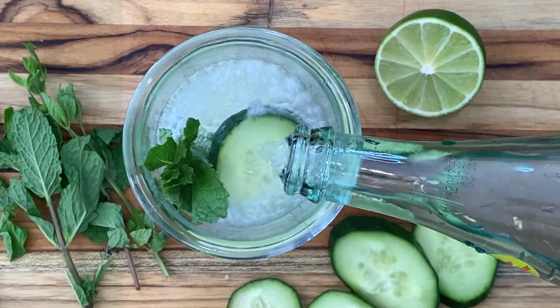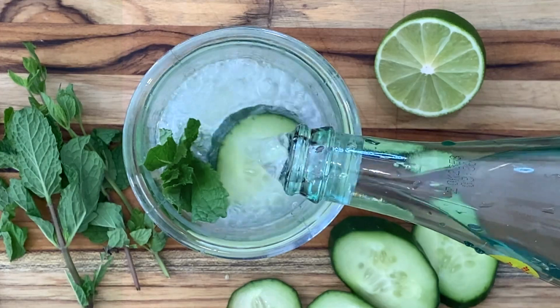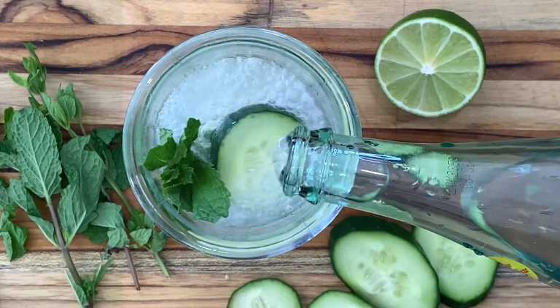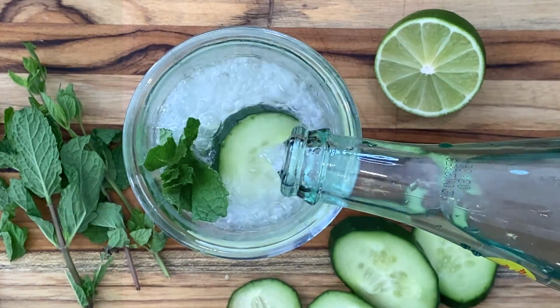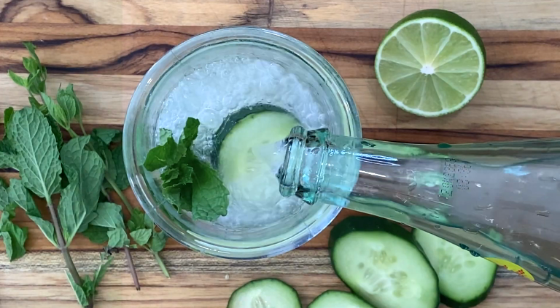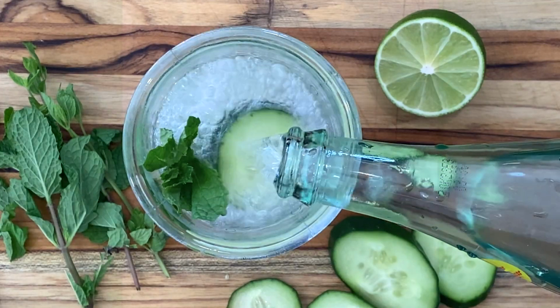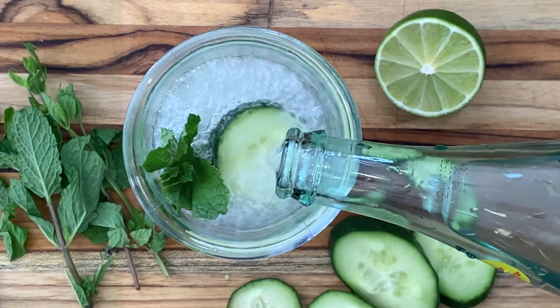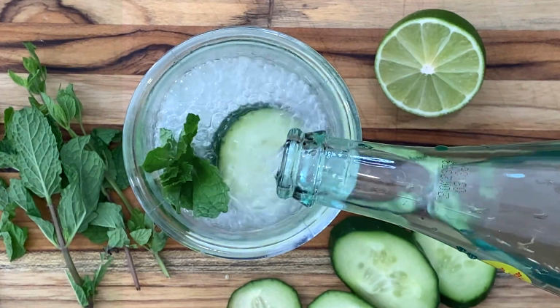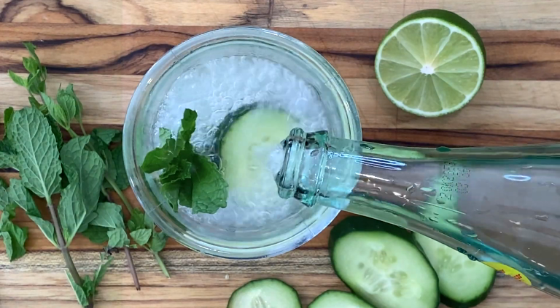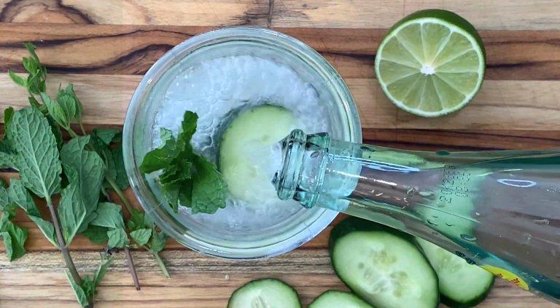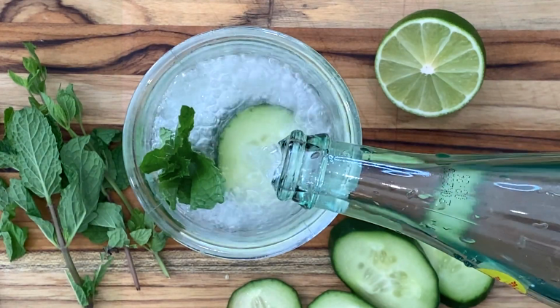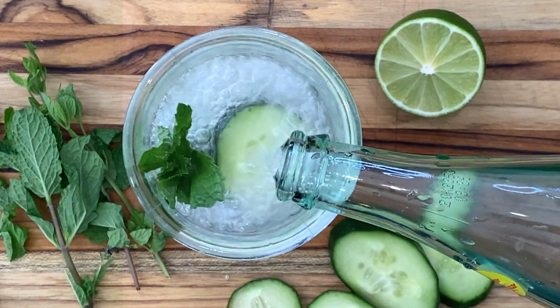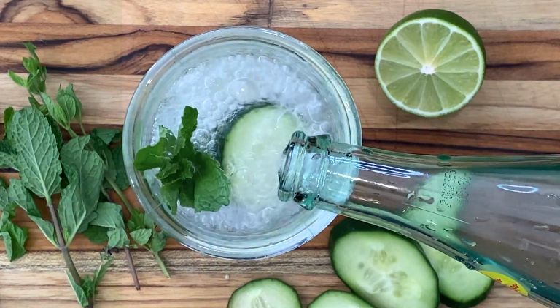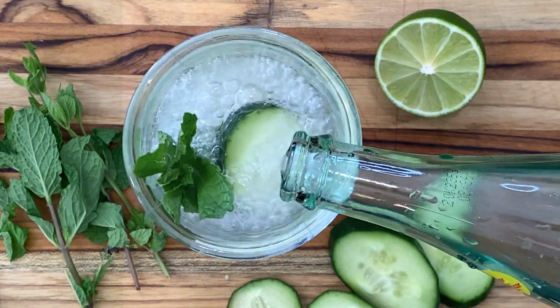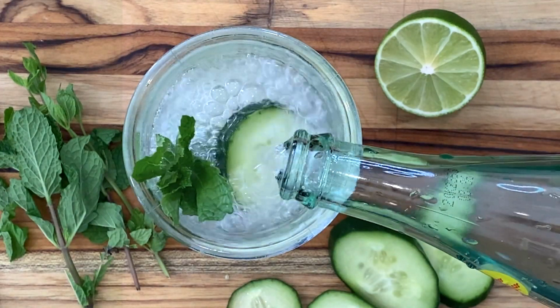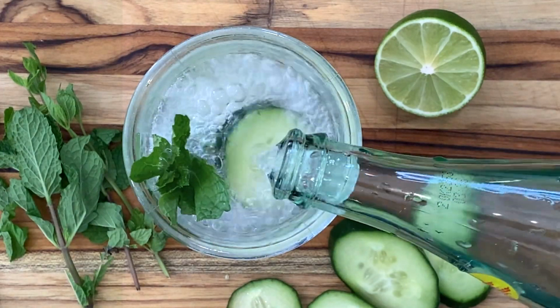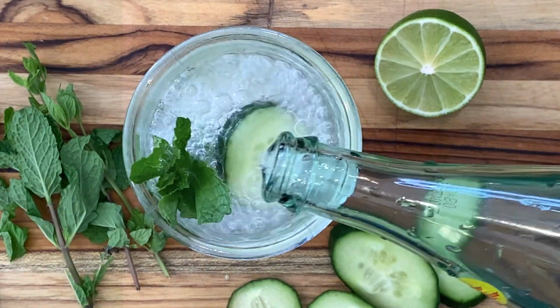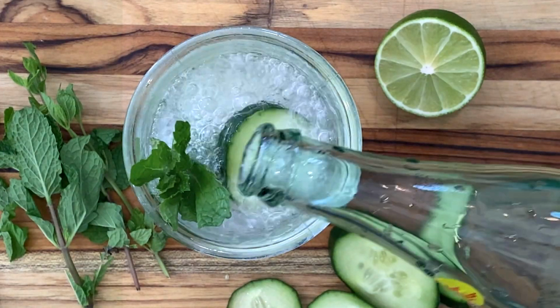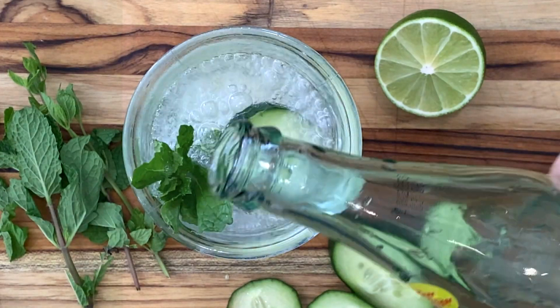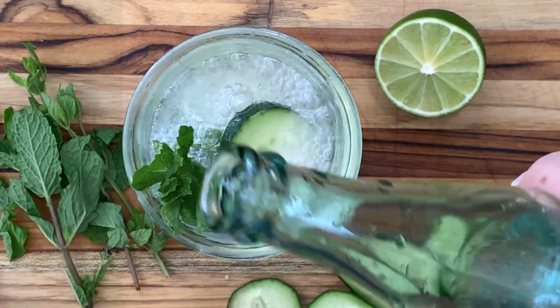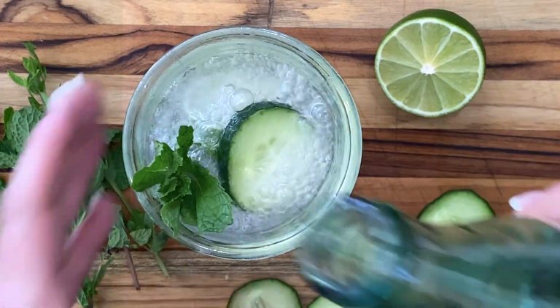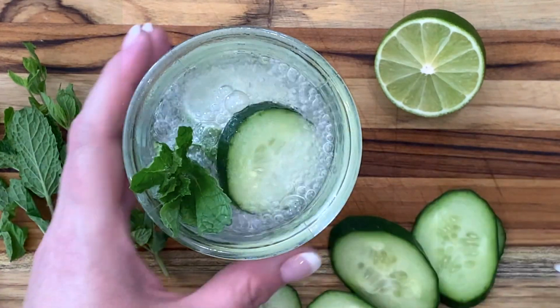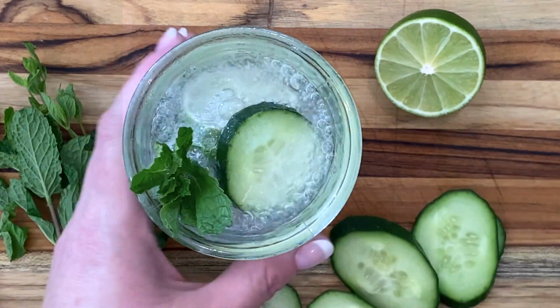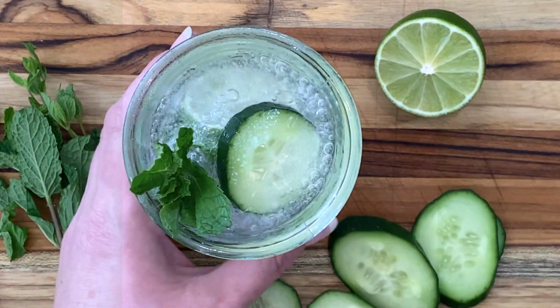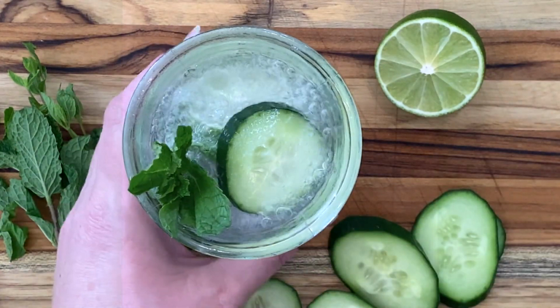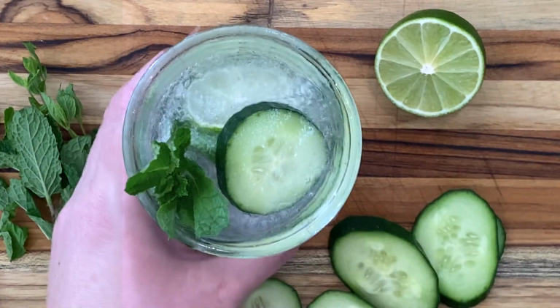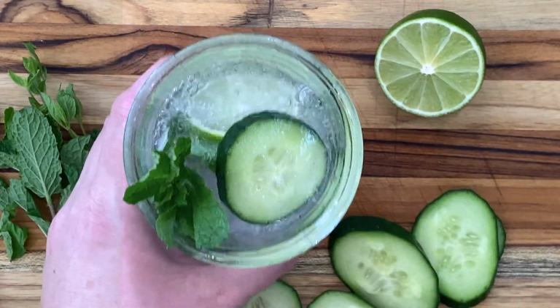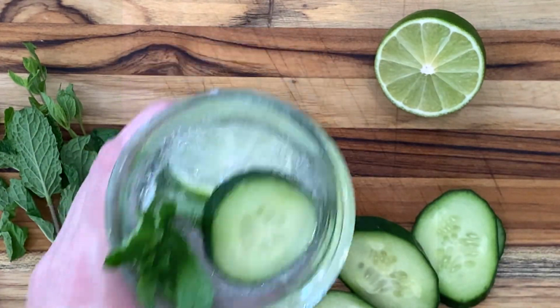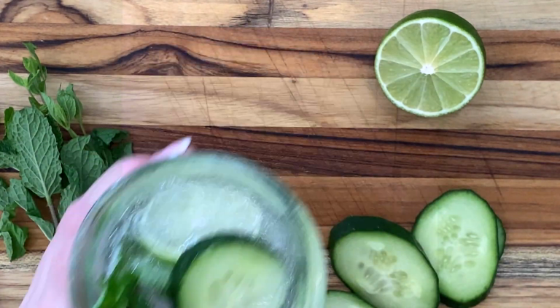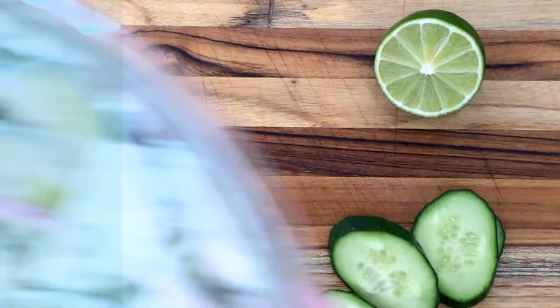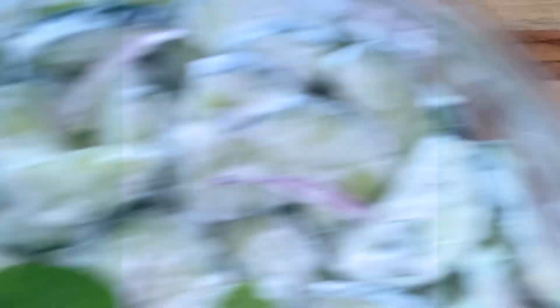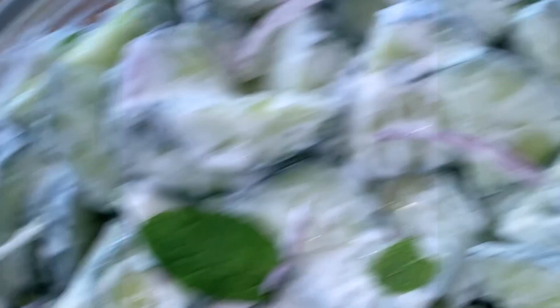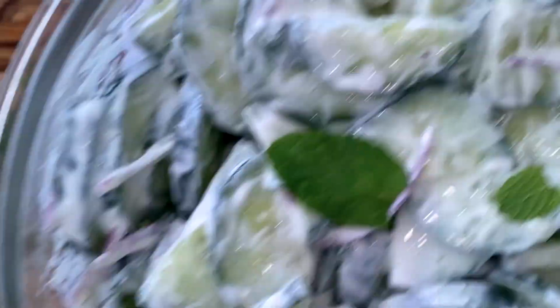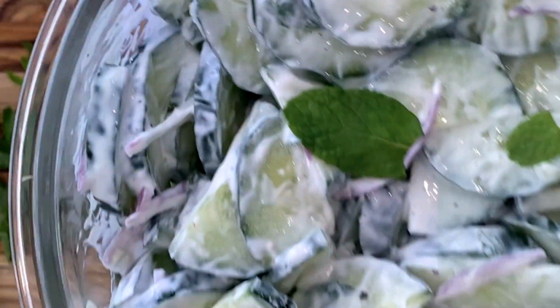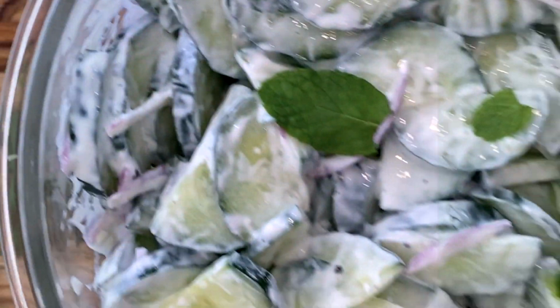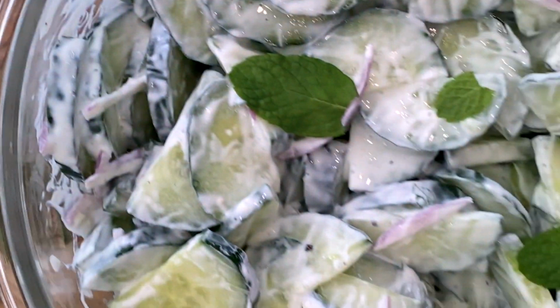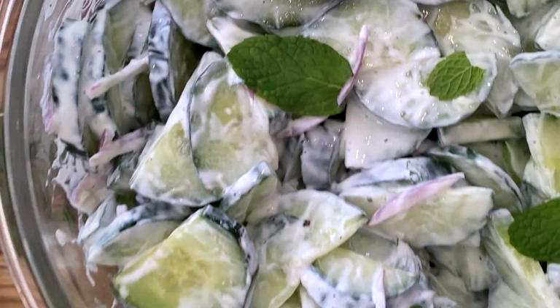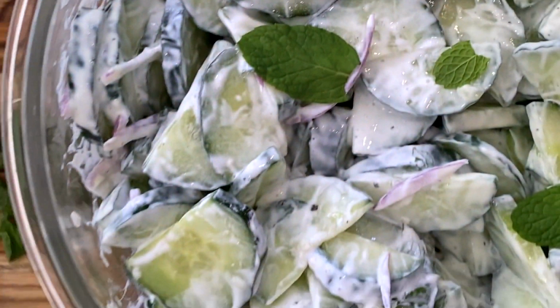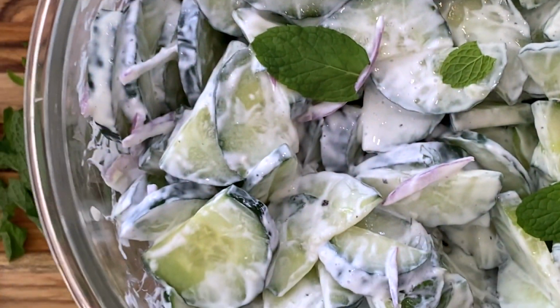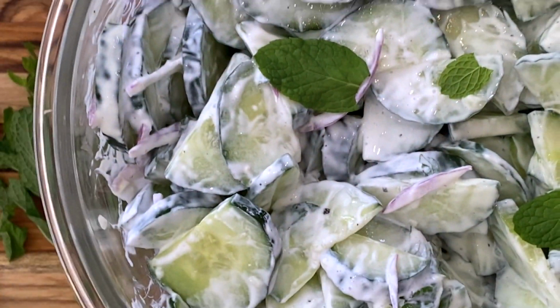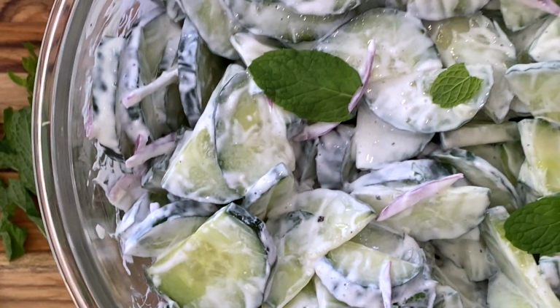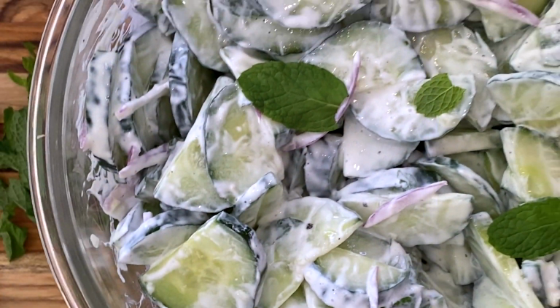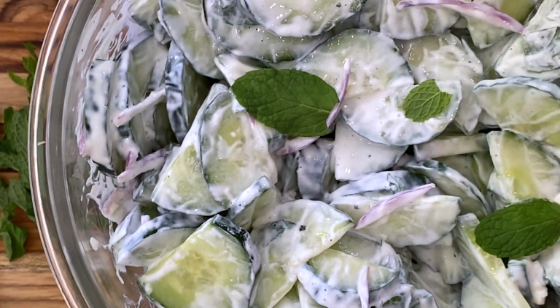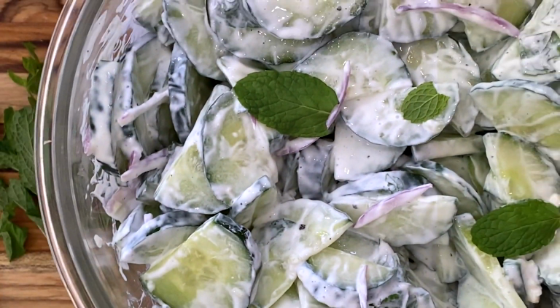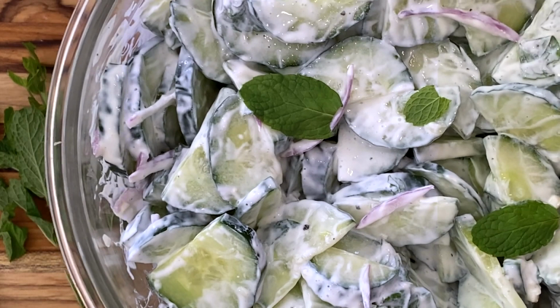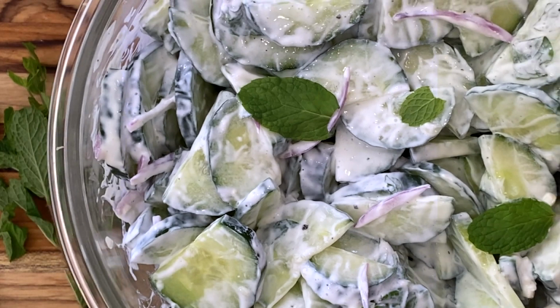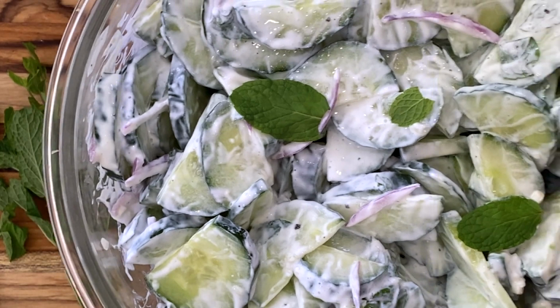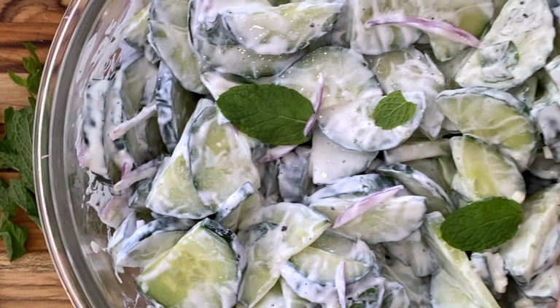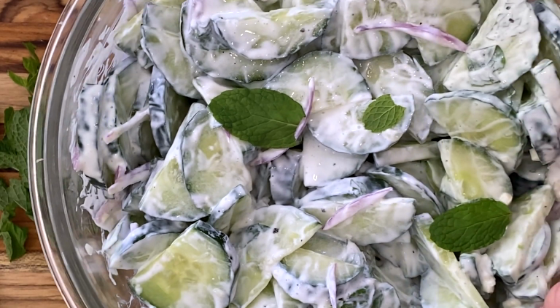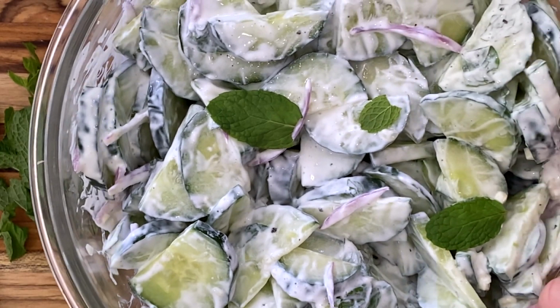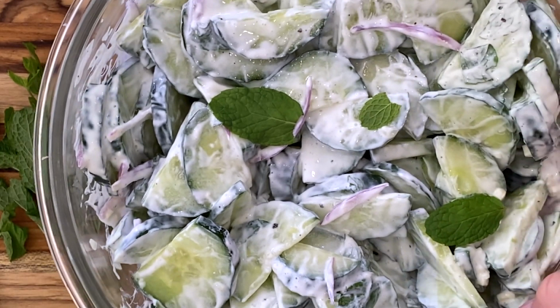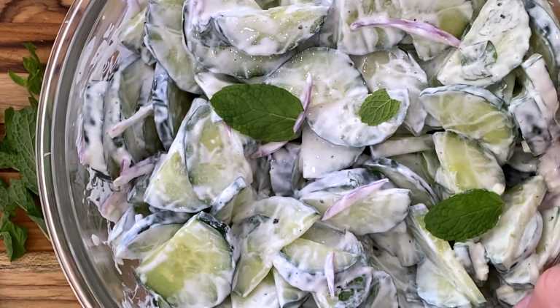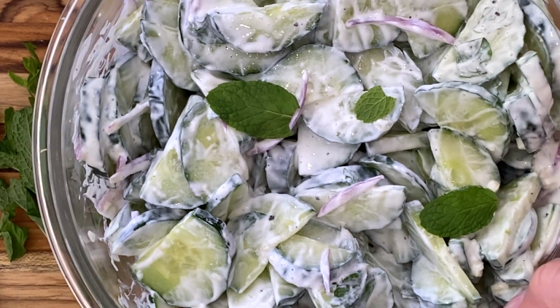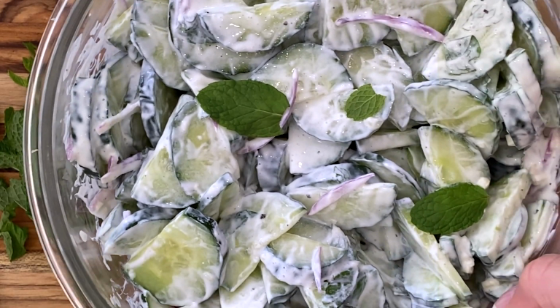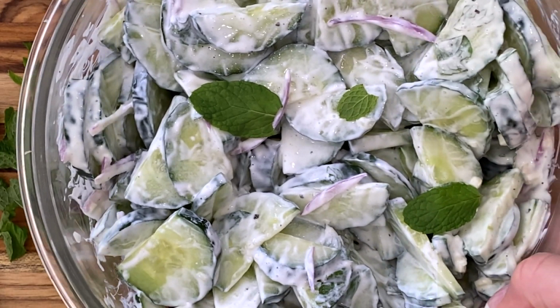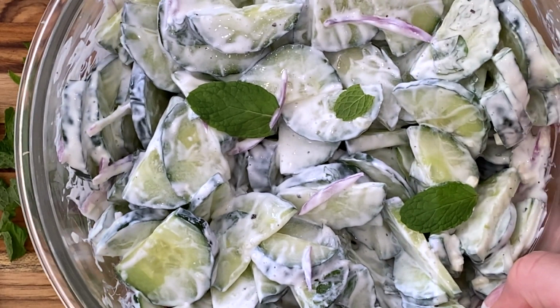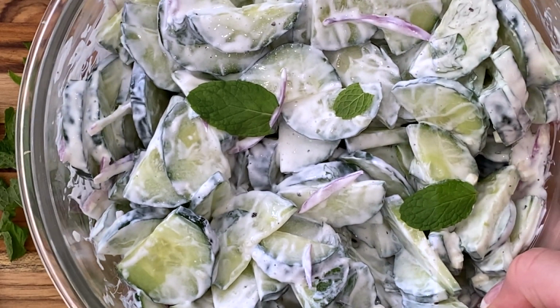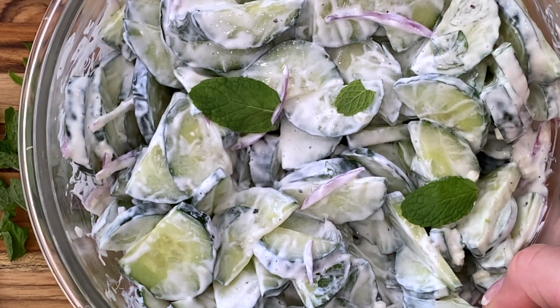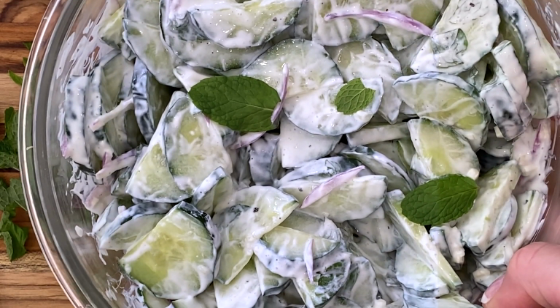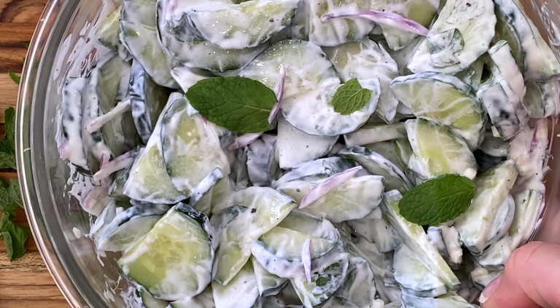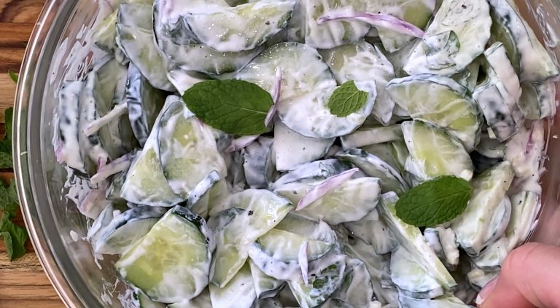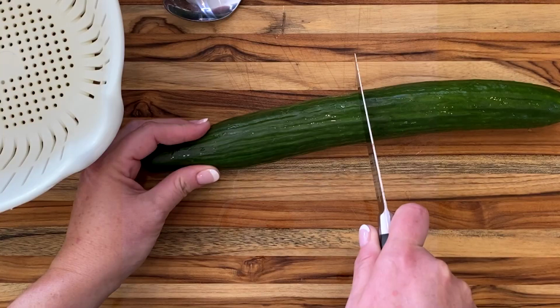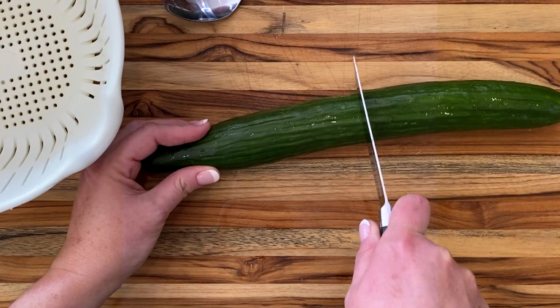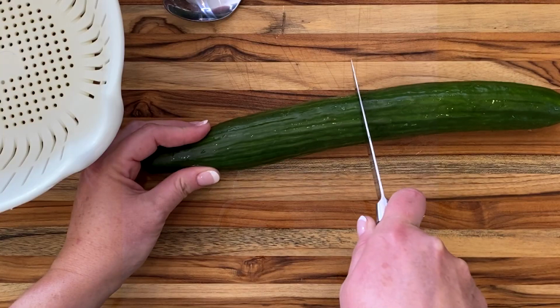Move over, cucumber water. Let's put those same flavors in a ridiculously refreshing salad. It's got cucumber, mint, lime, and red onion in a light and creamy dressing.